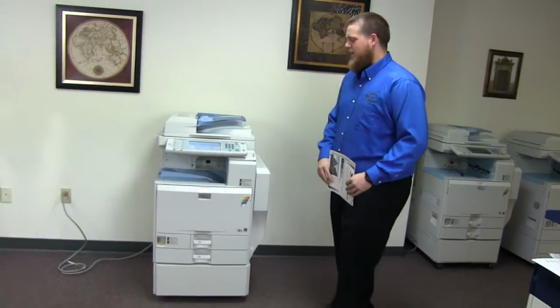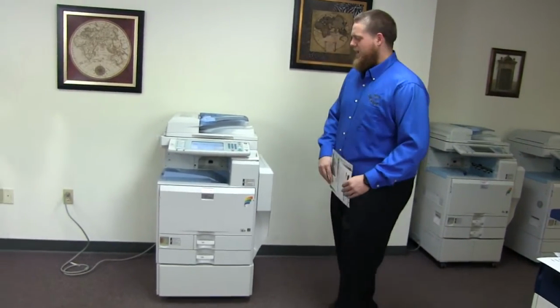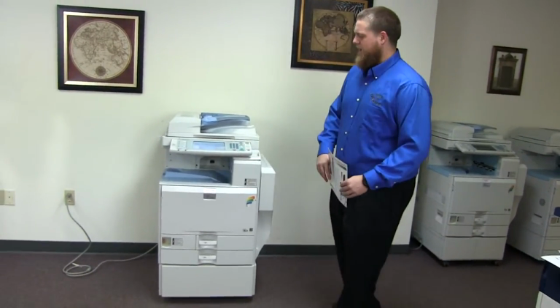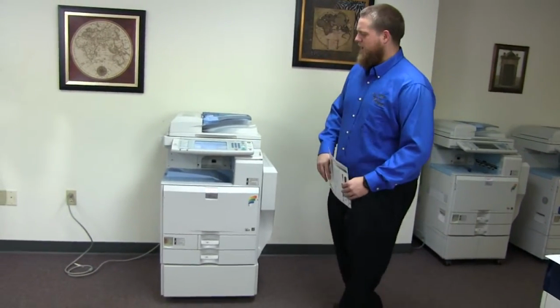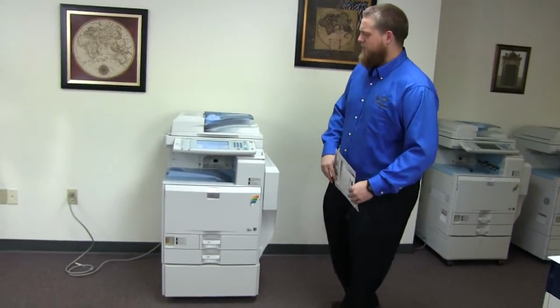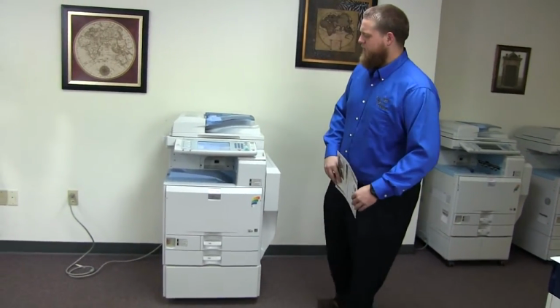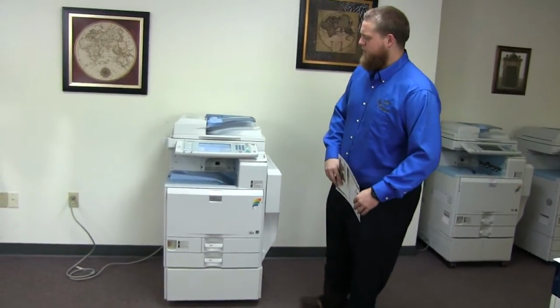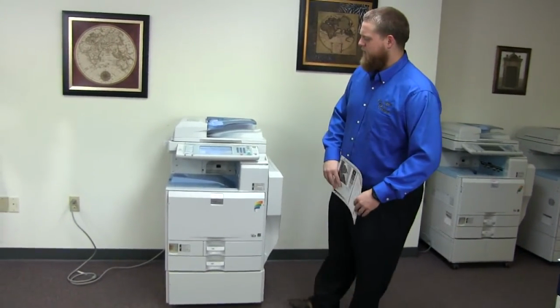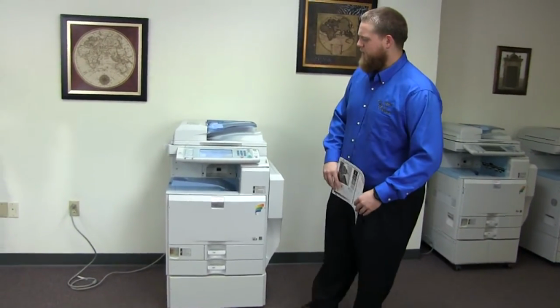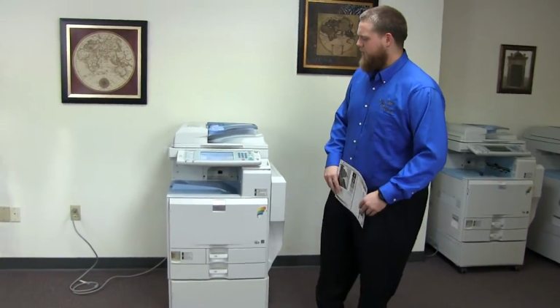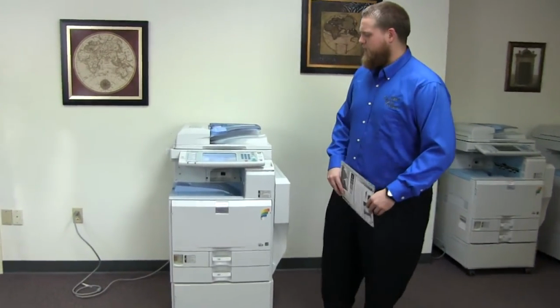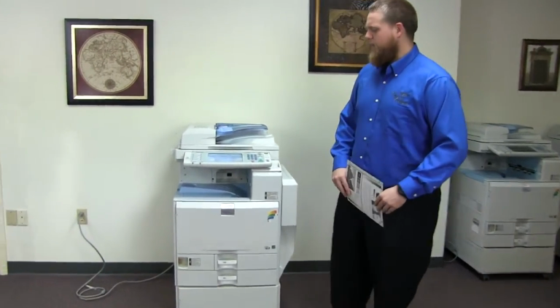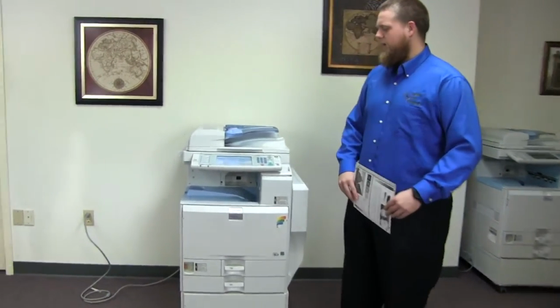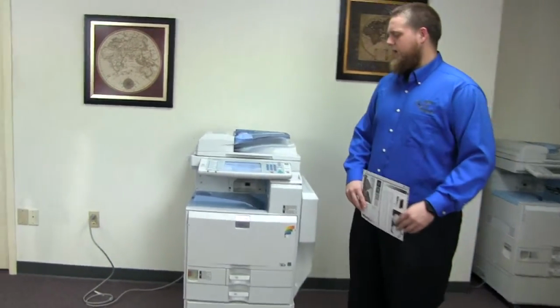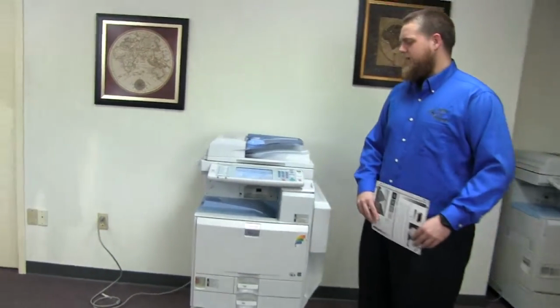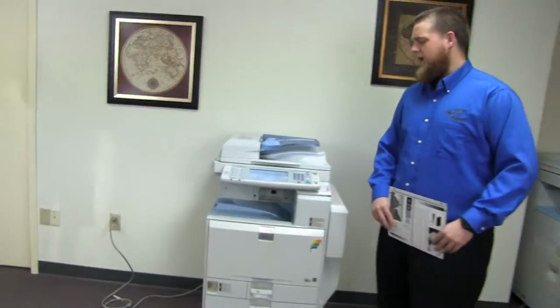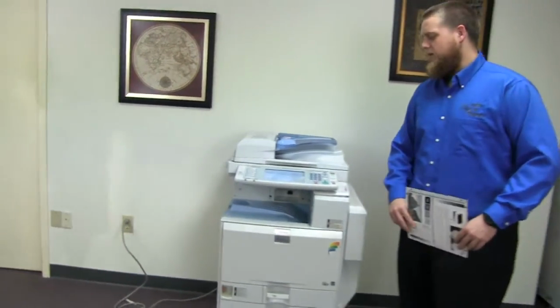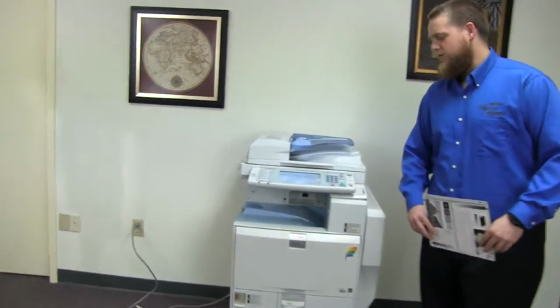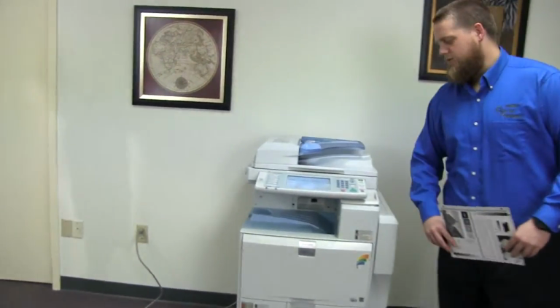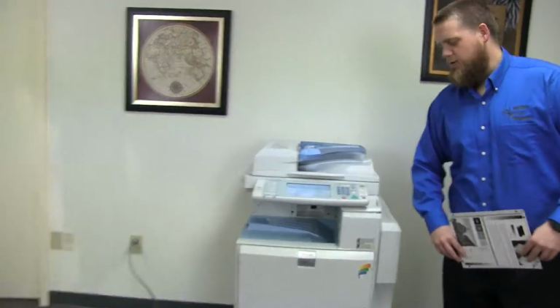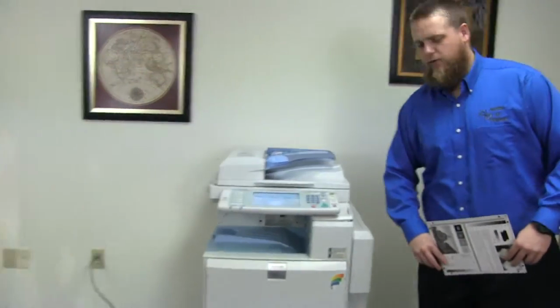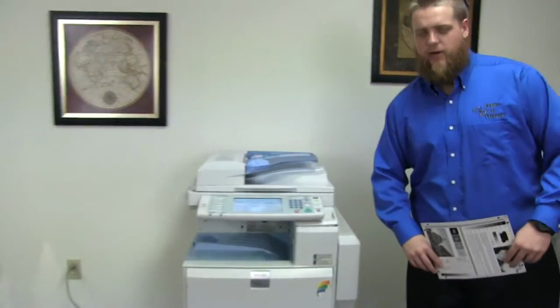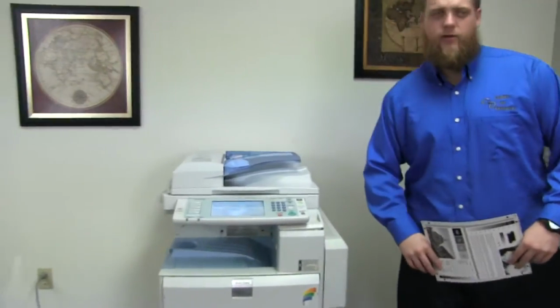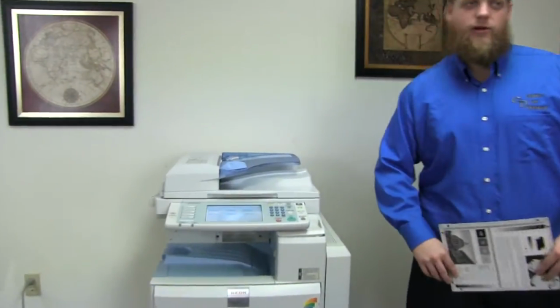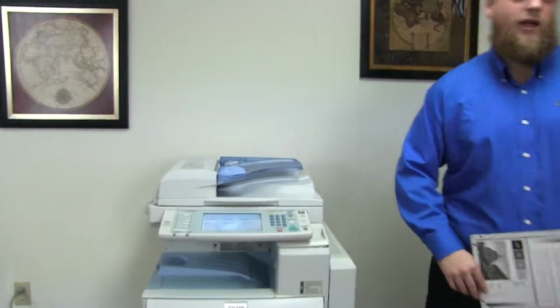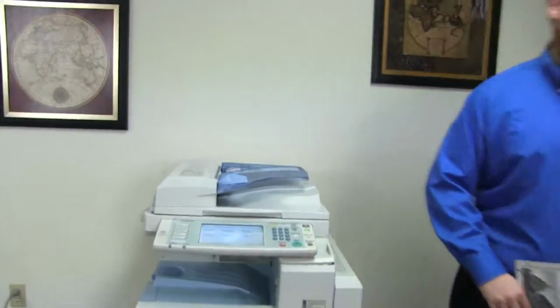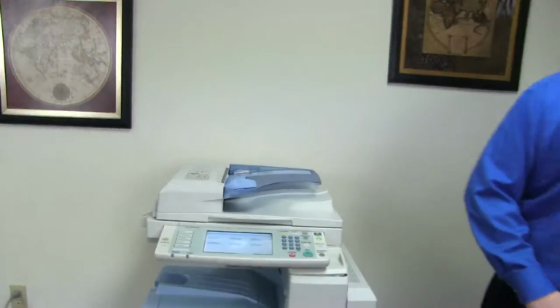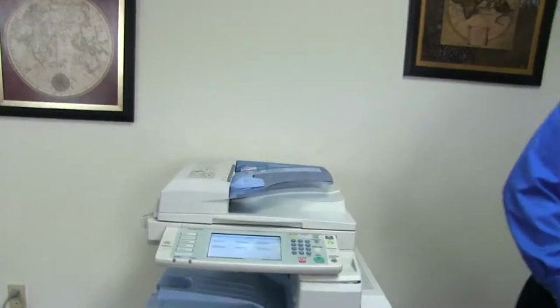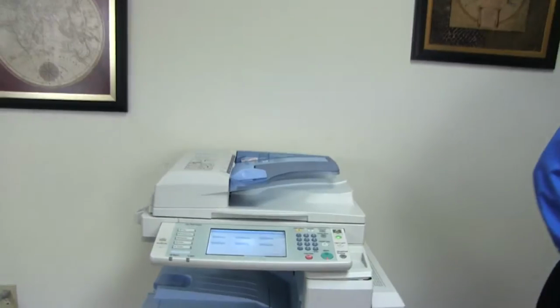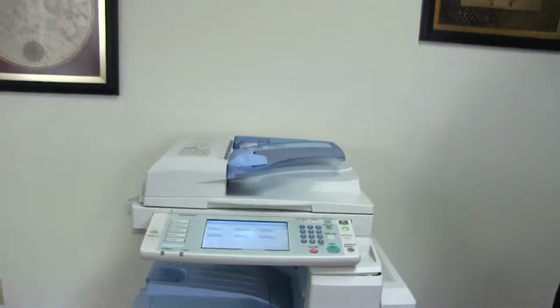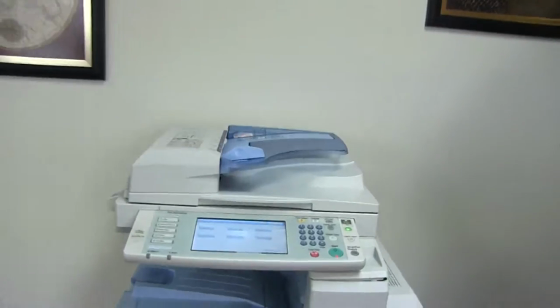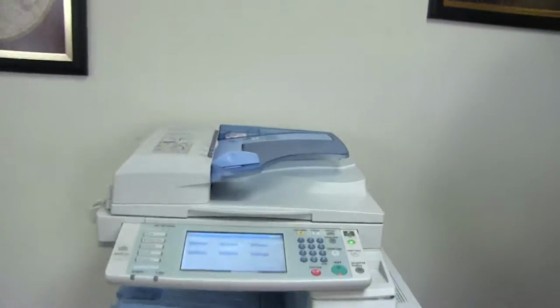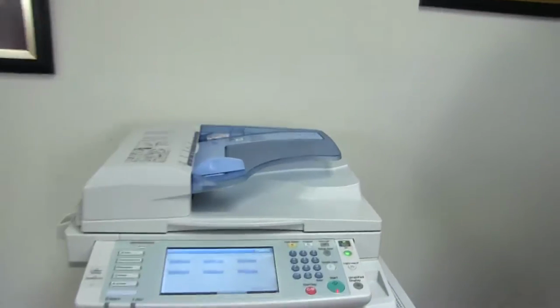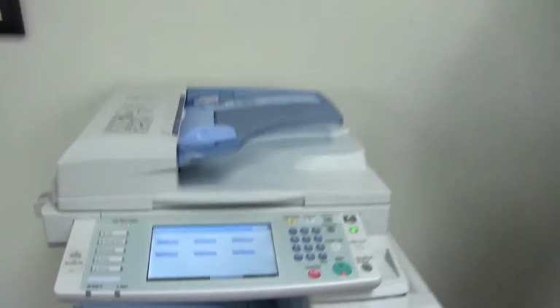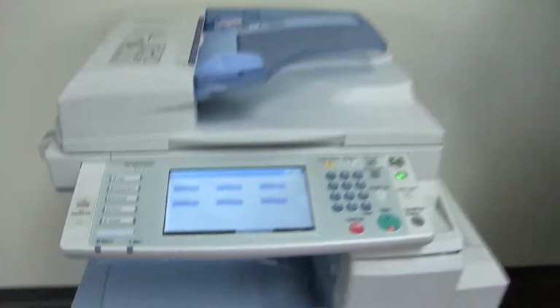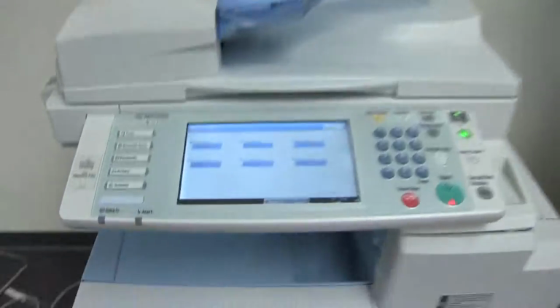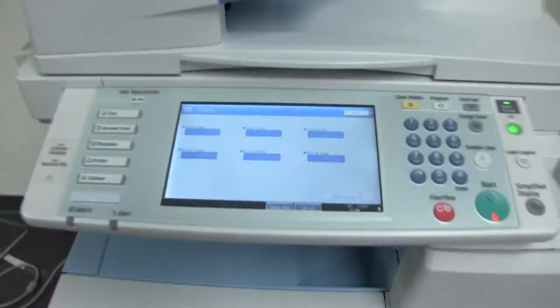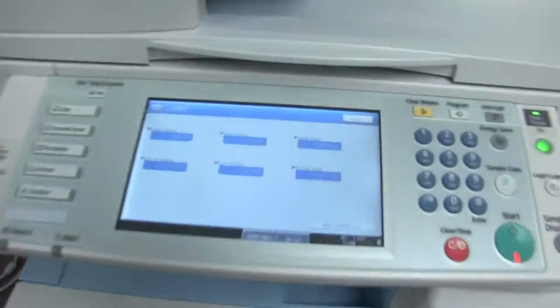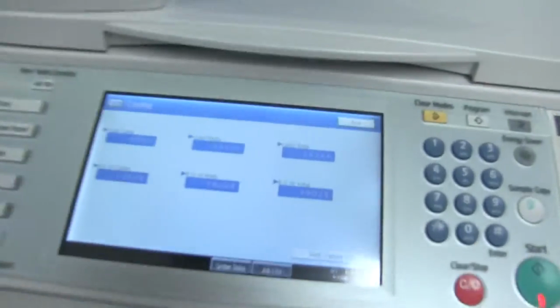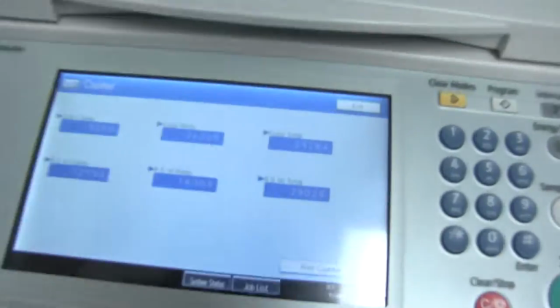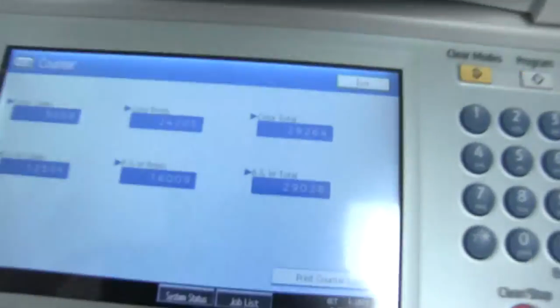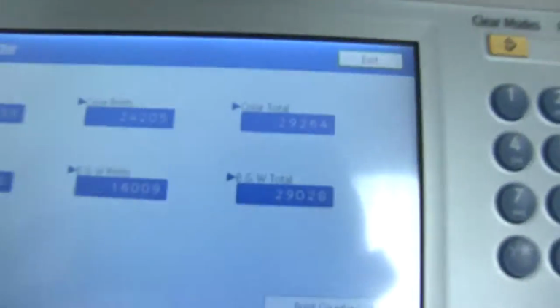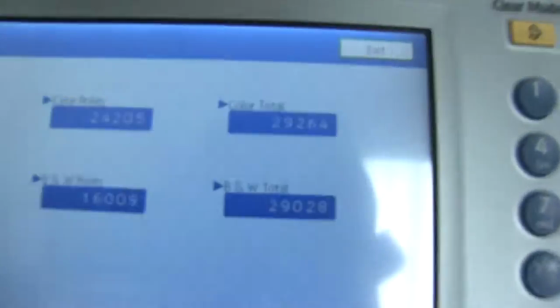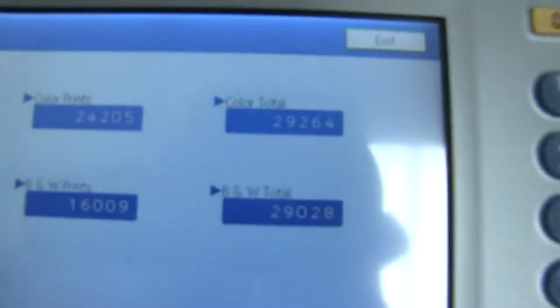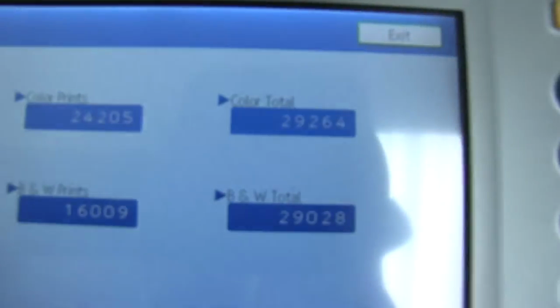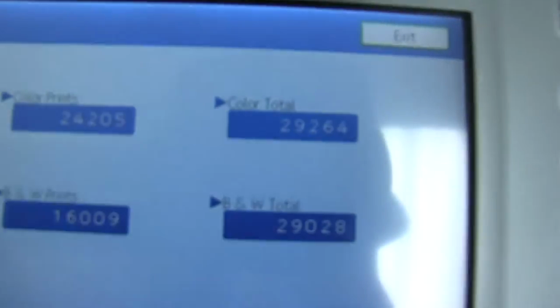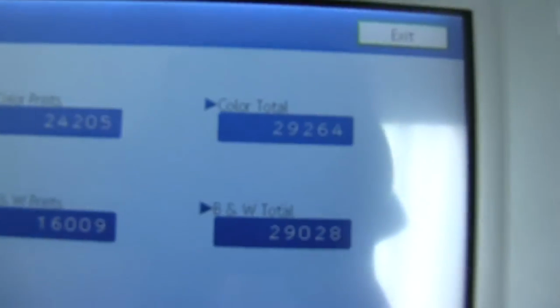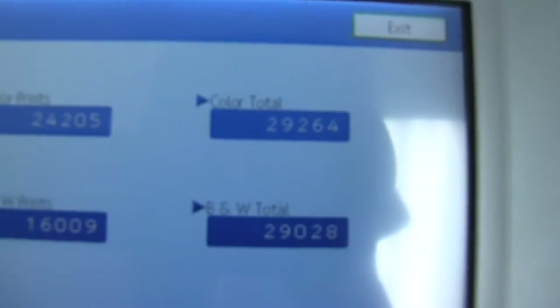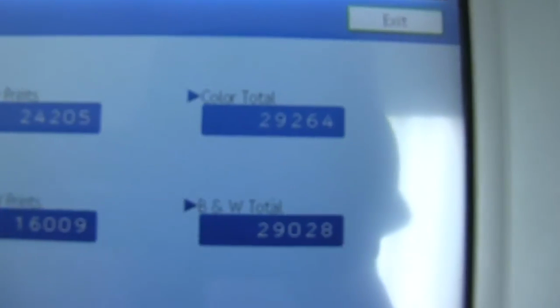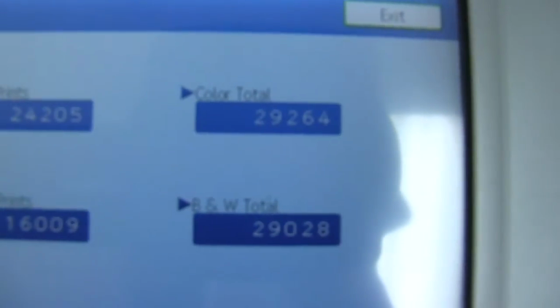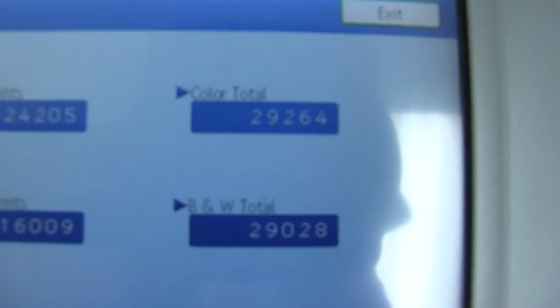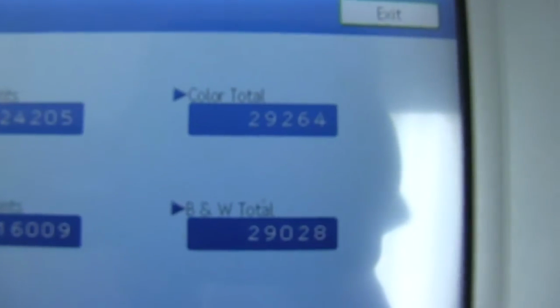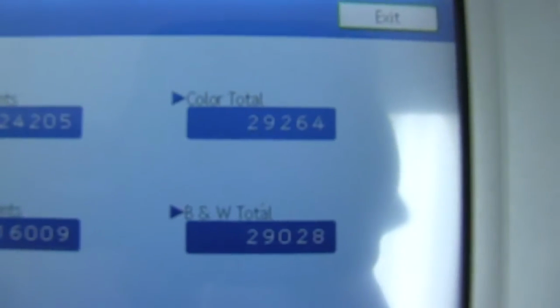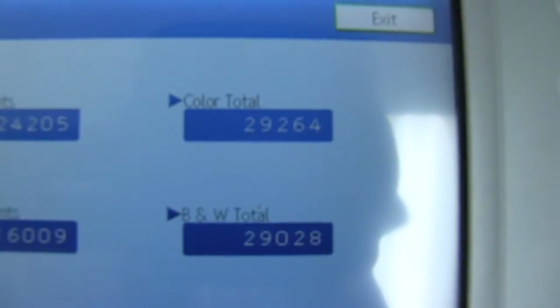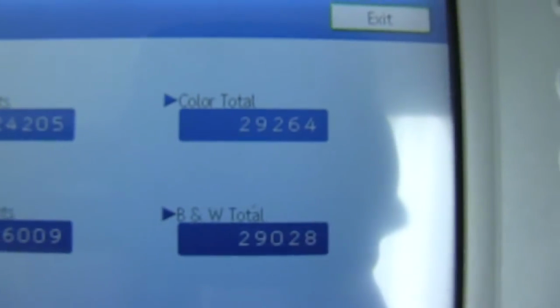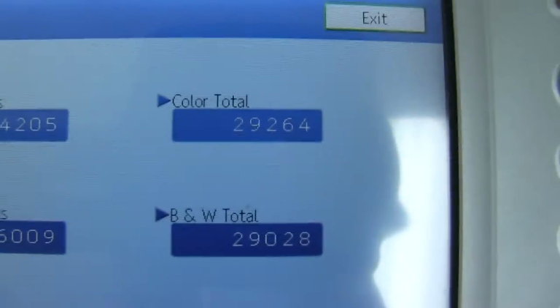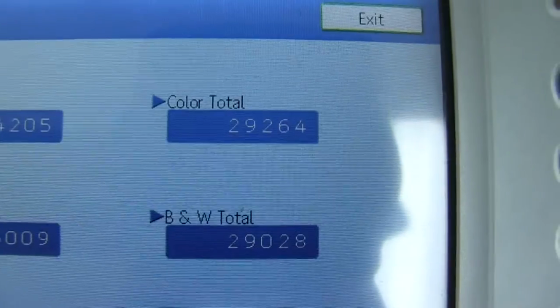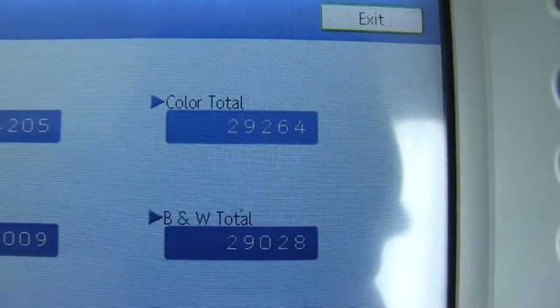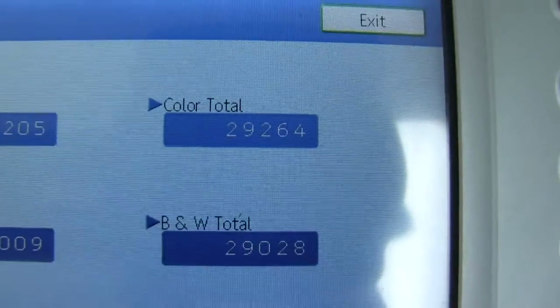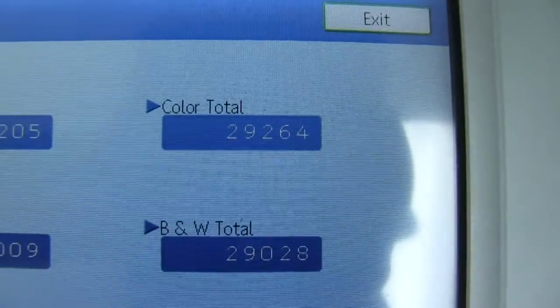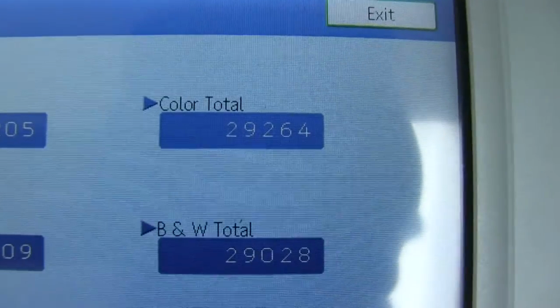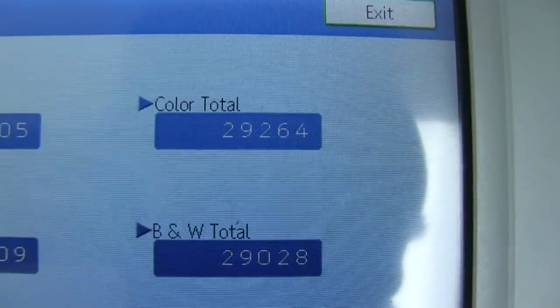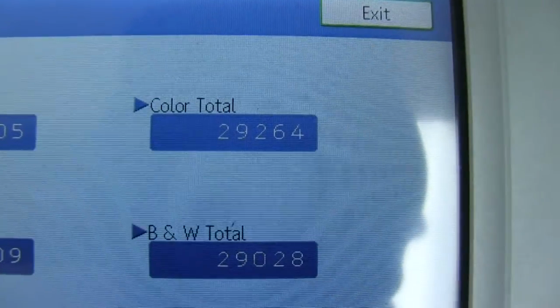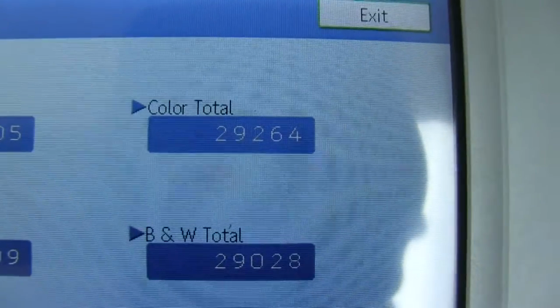It comes to us with 29,000 total color copies and 29,000 total black and white, as you can see here on our counter.